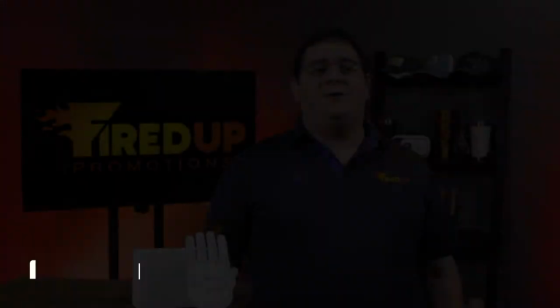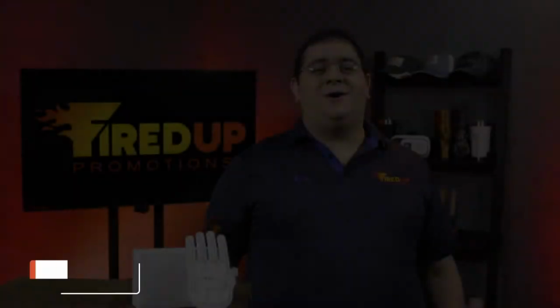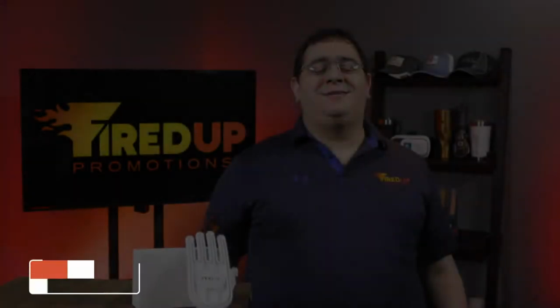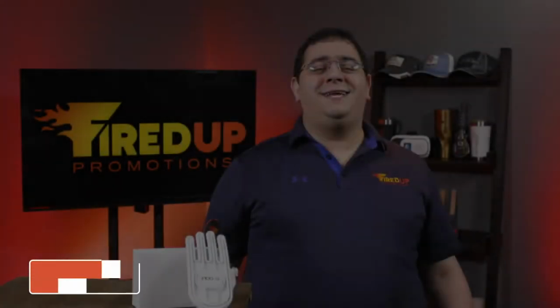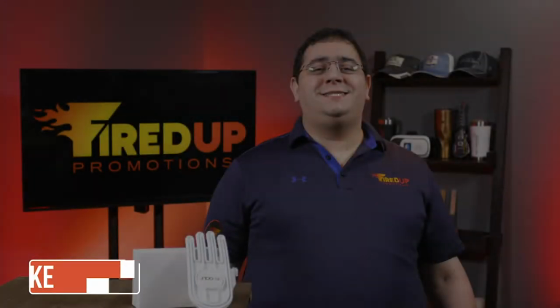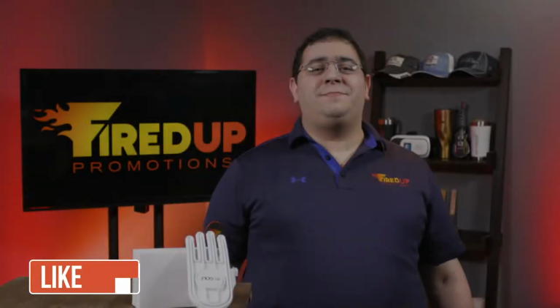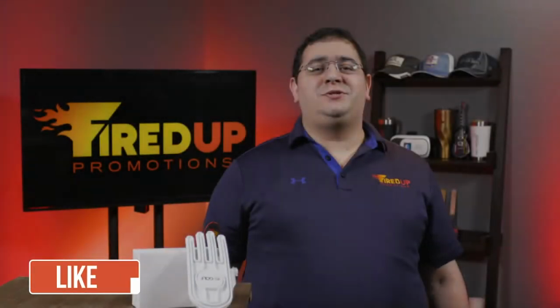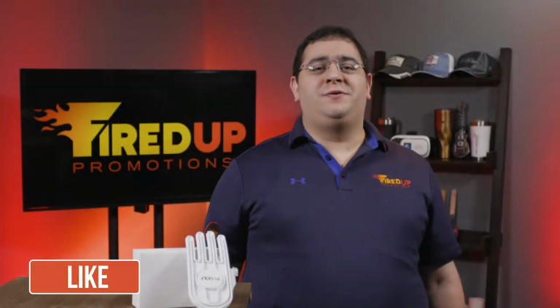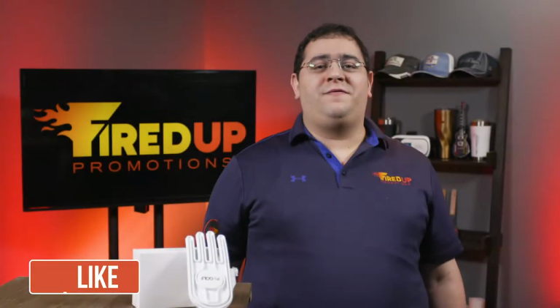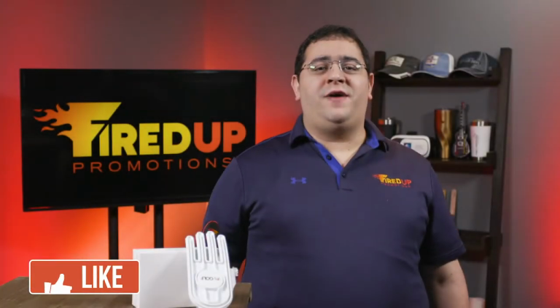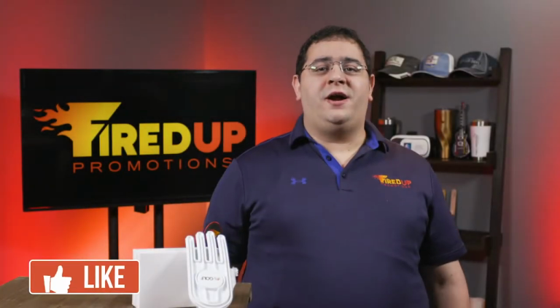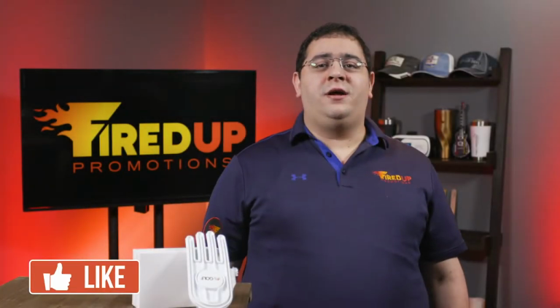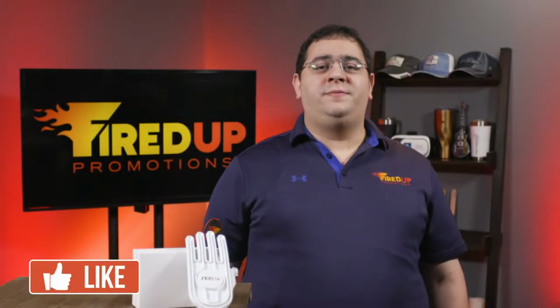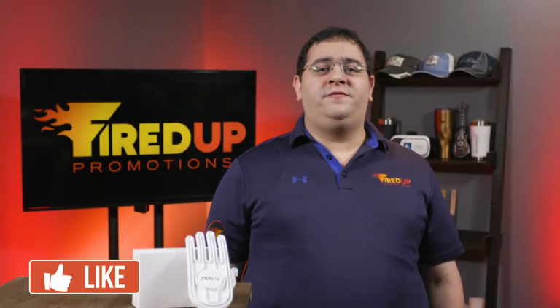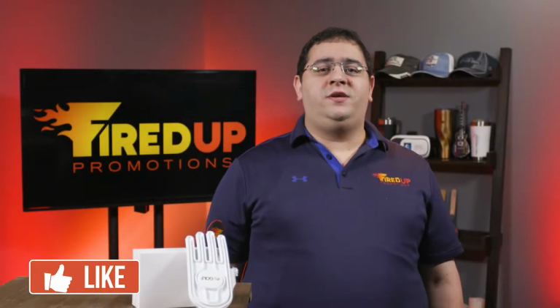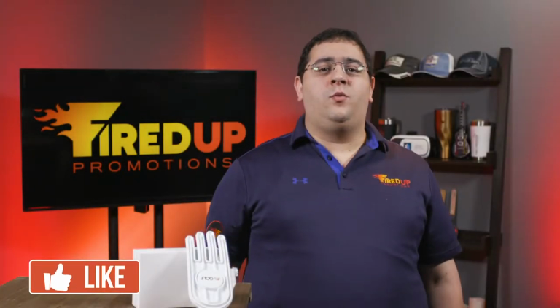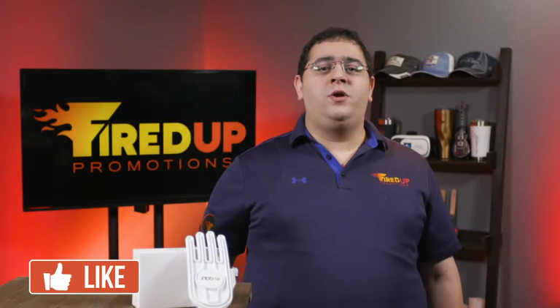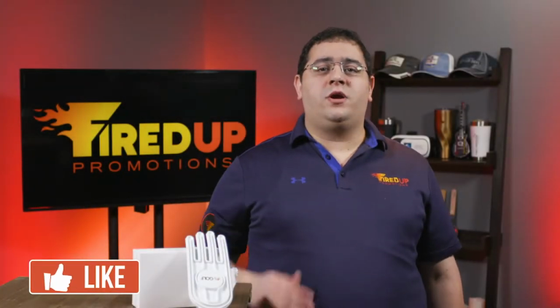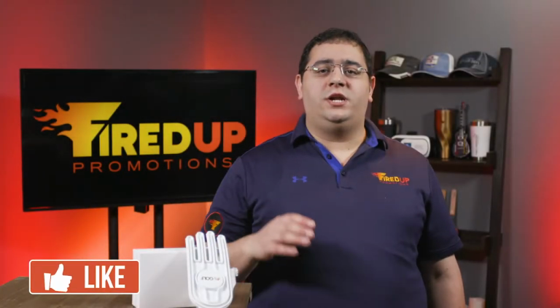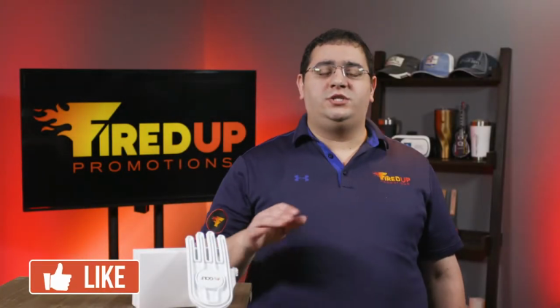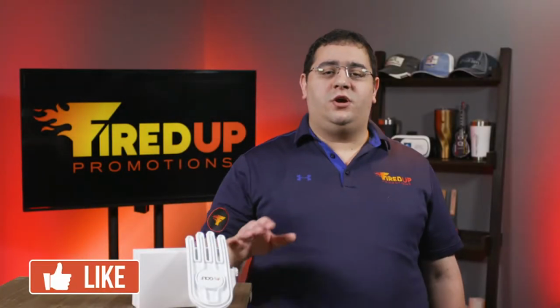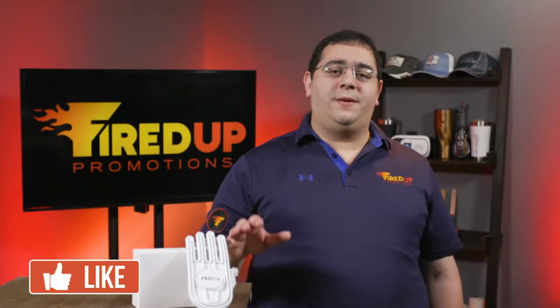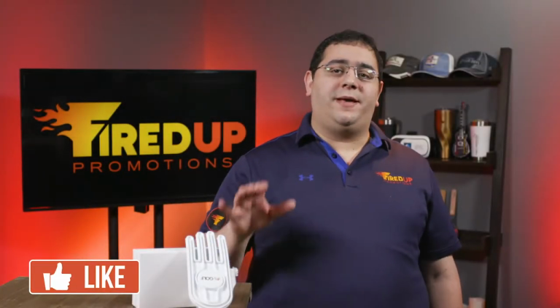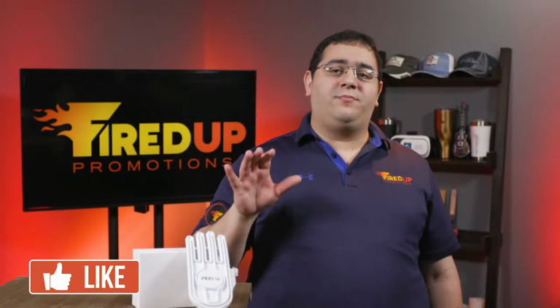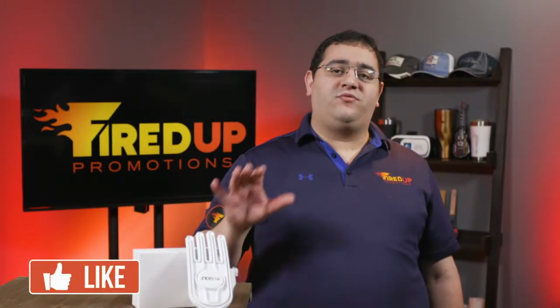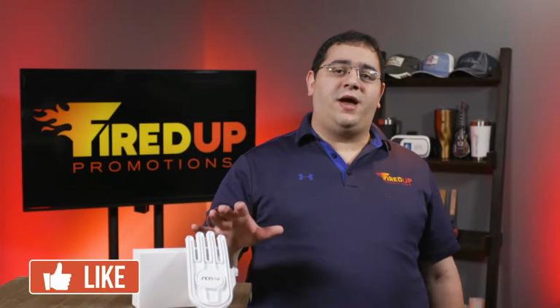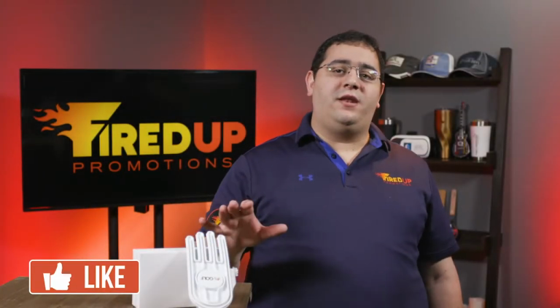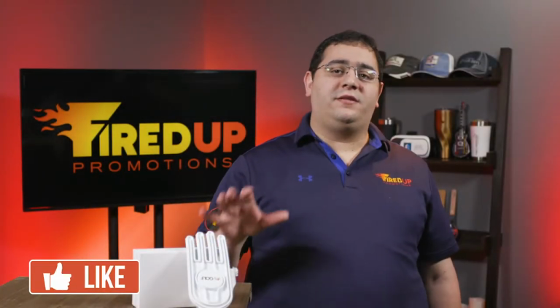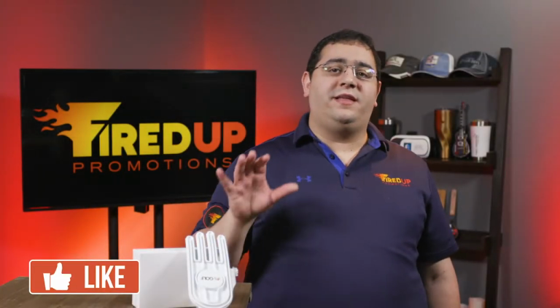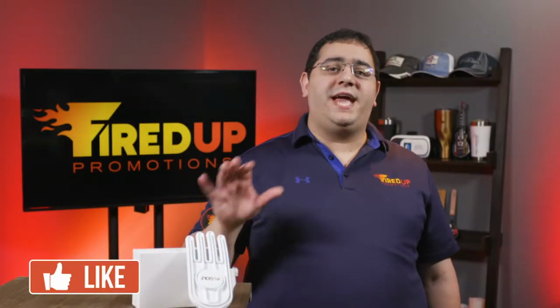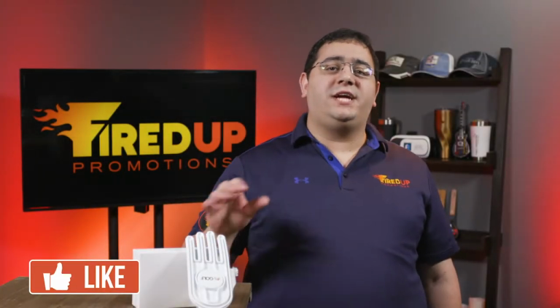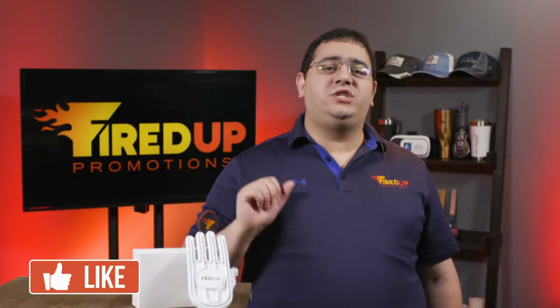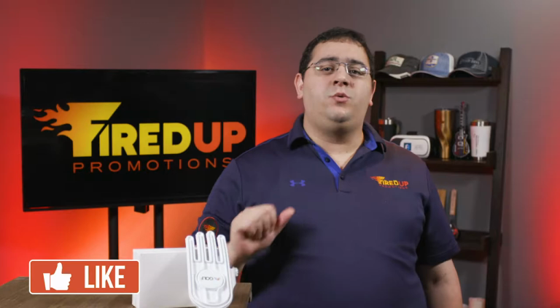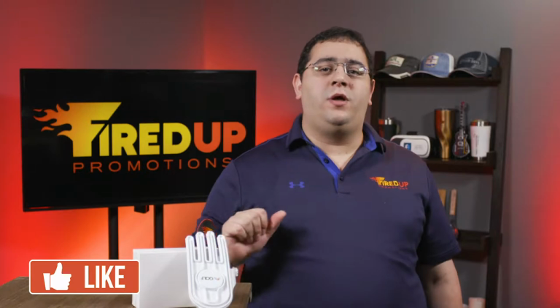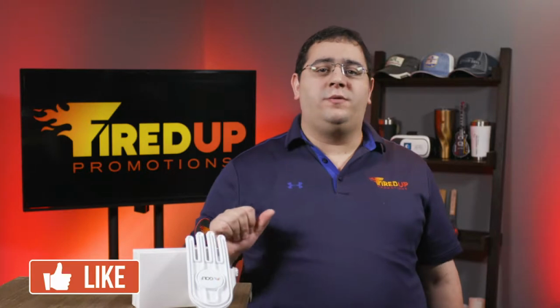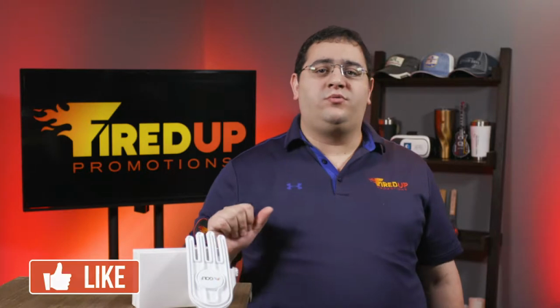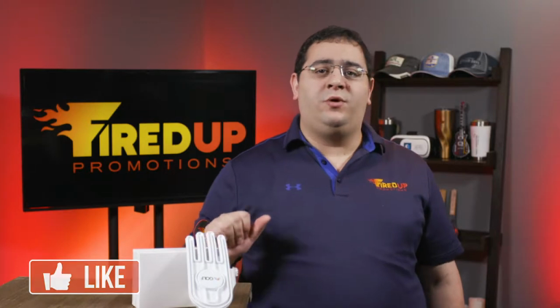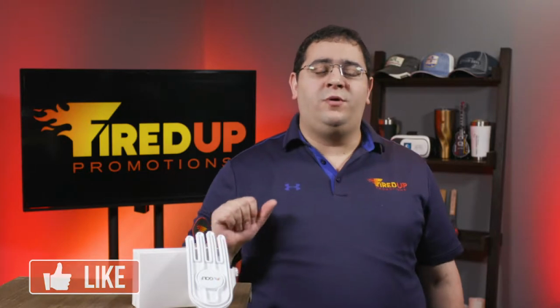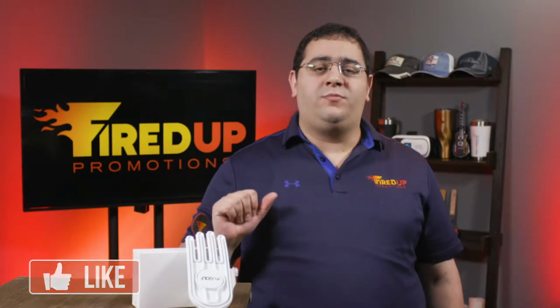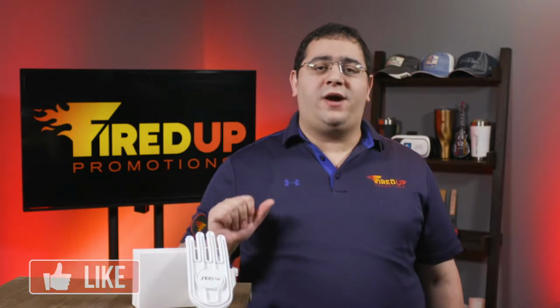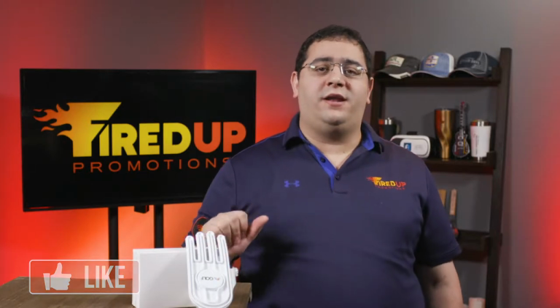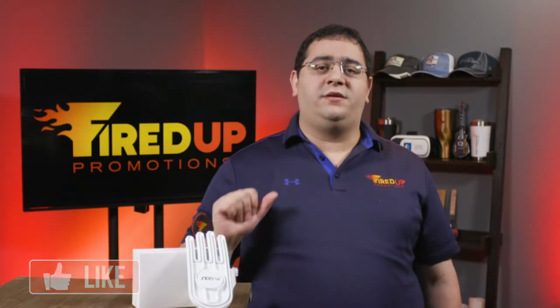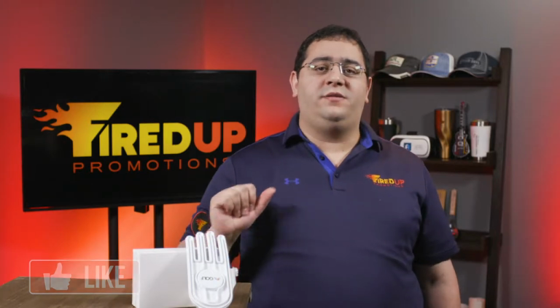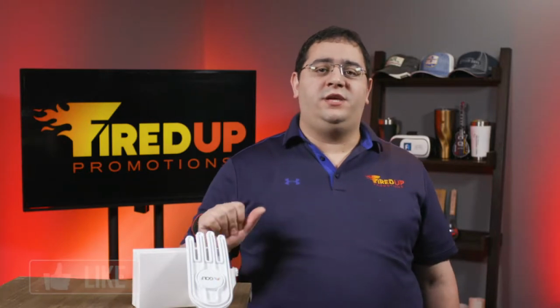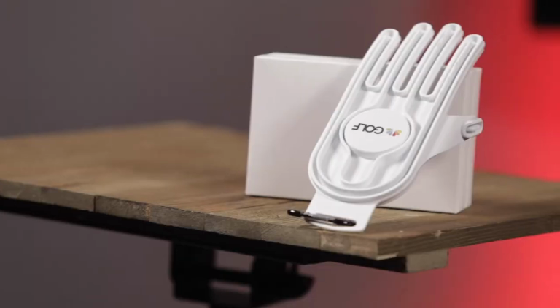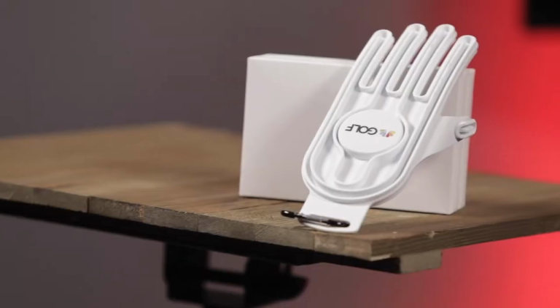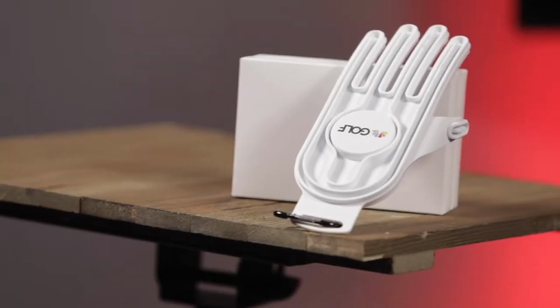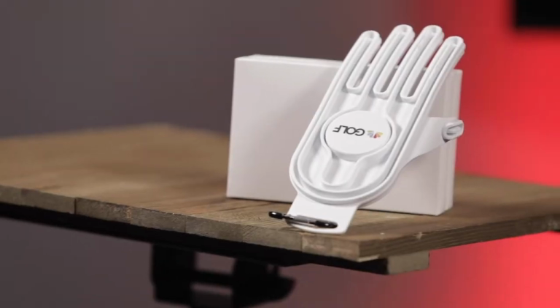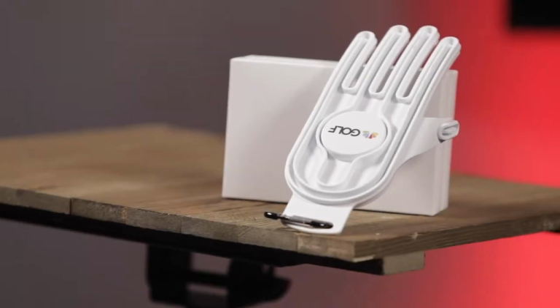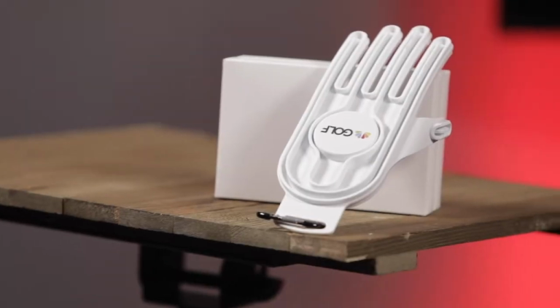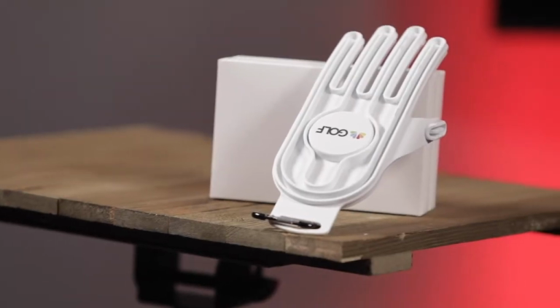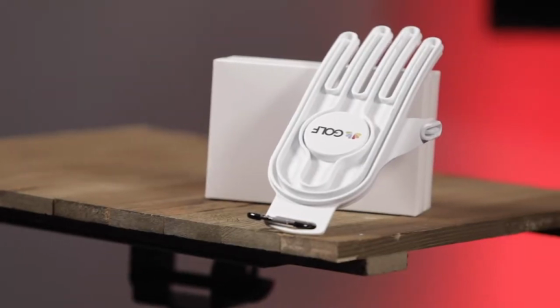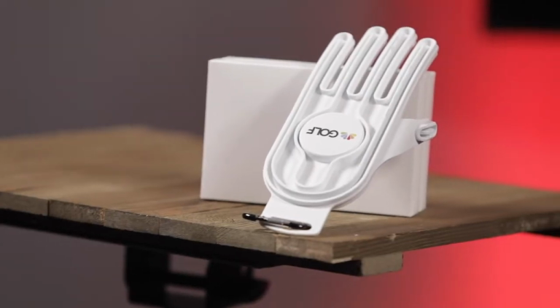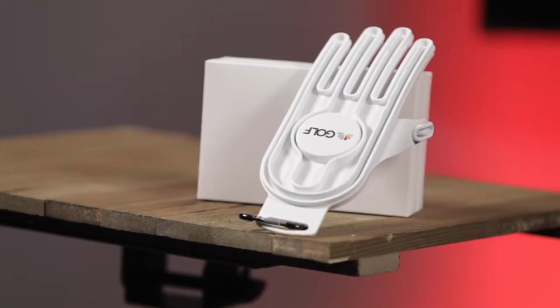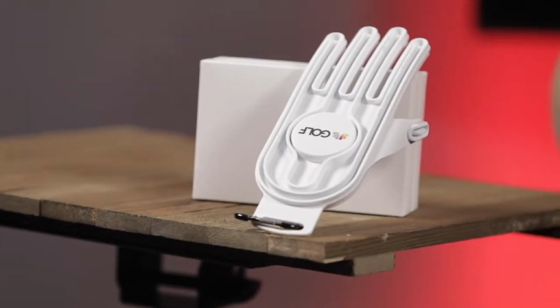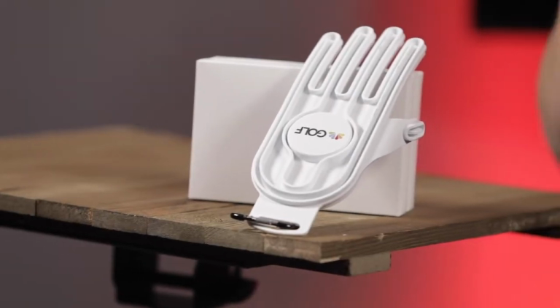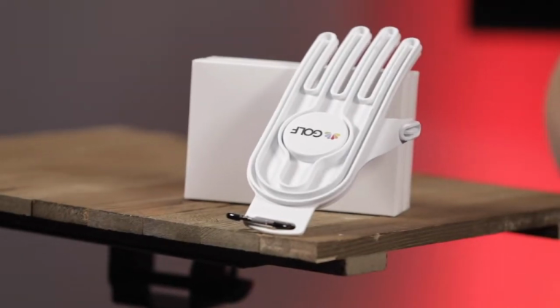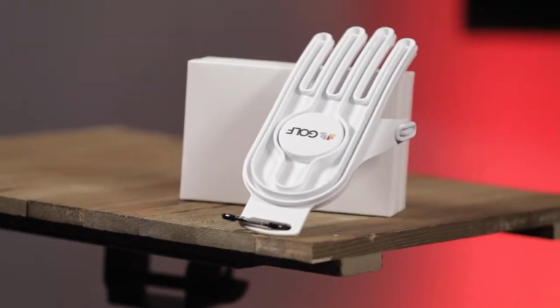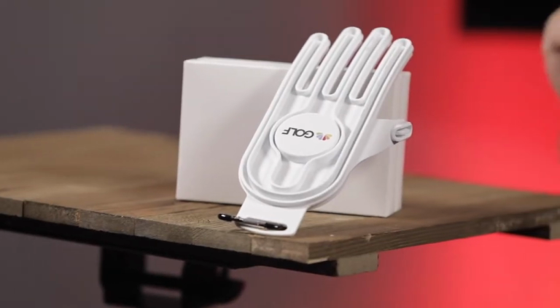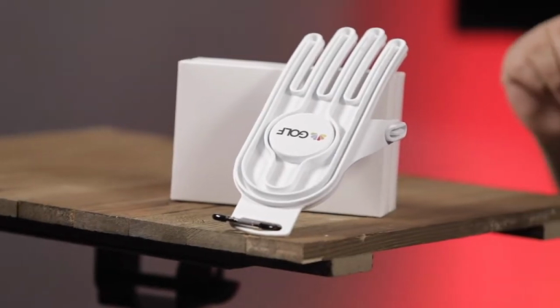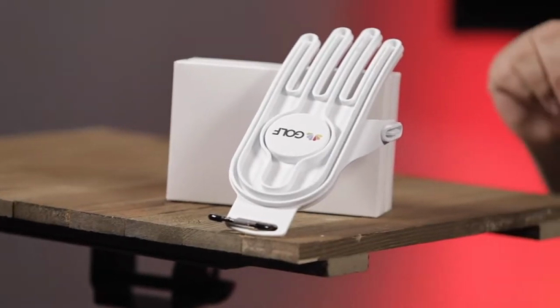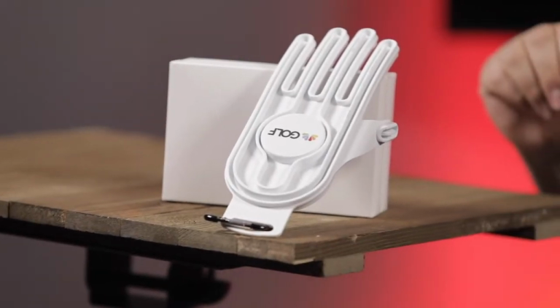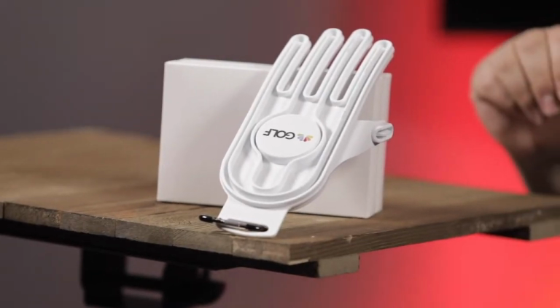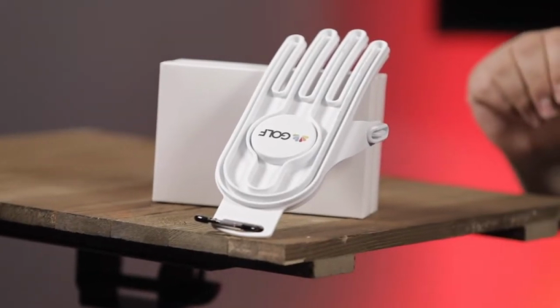On today's episode of Fired Up TV, we are going to talk about a product that actually won the promo product of the year in 2018, and that is the Glovelast.